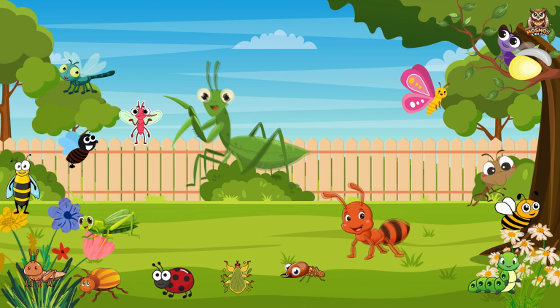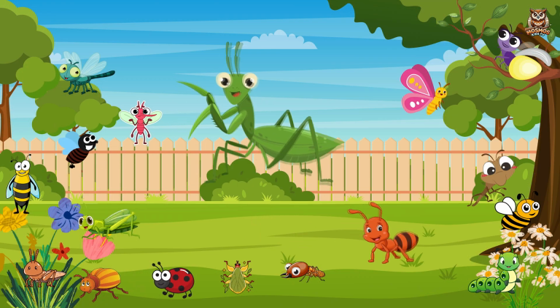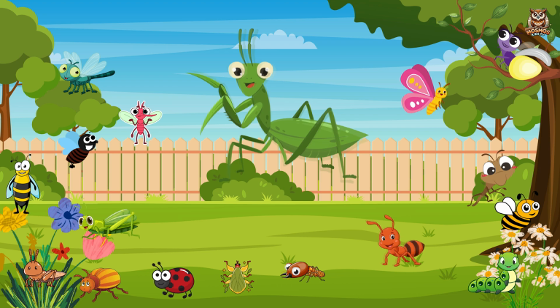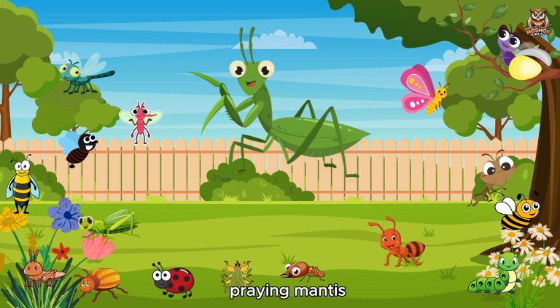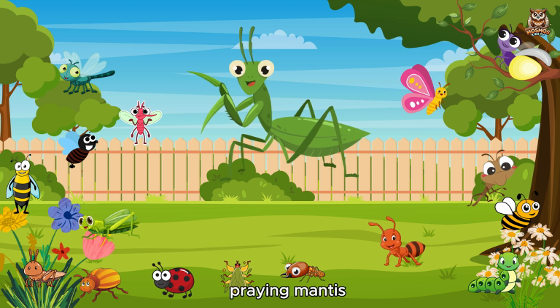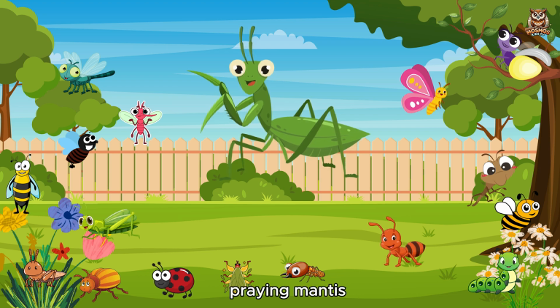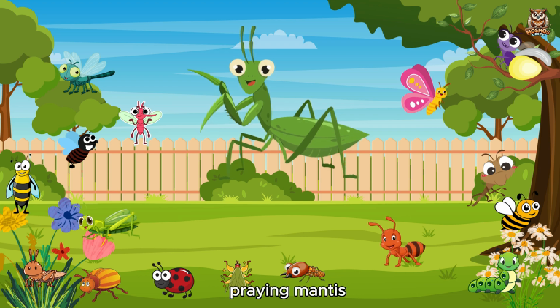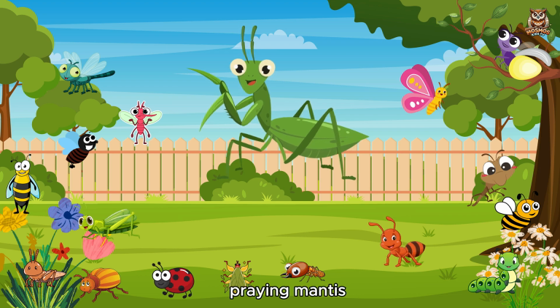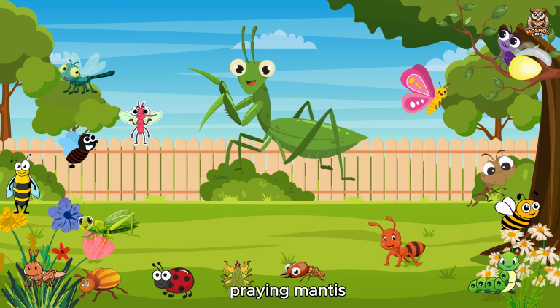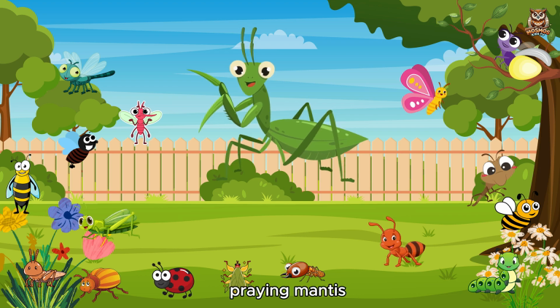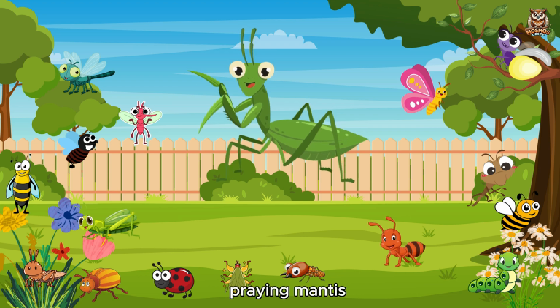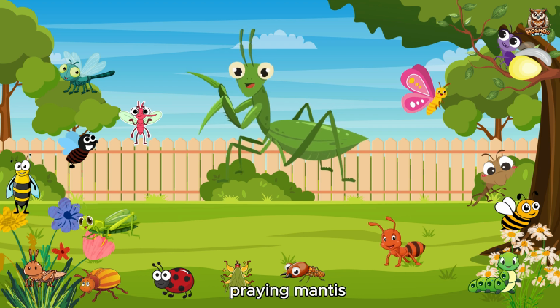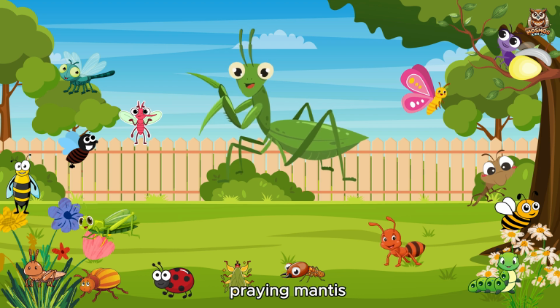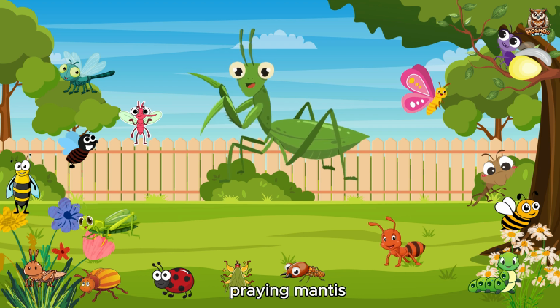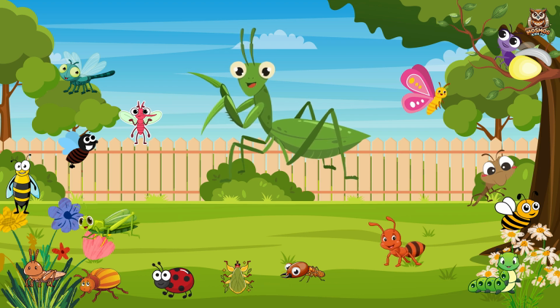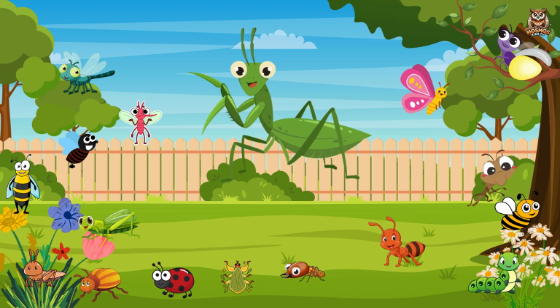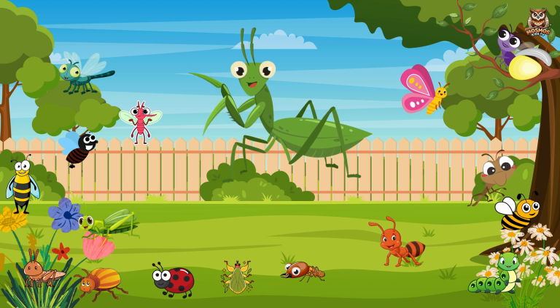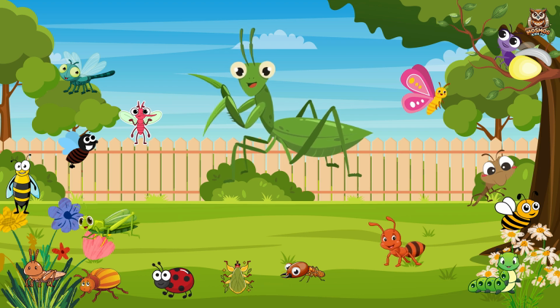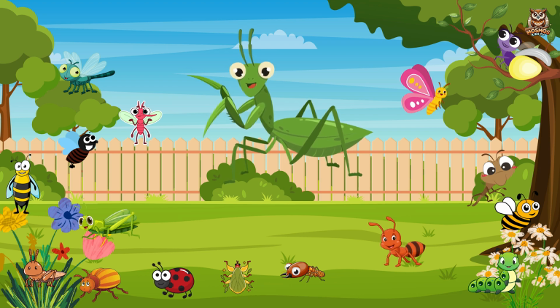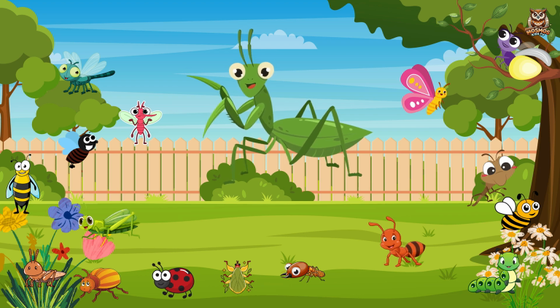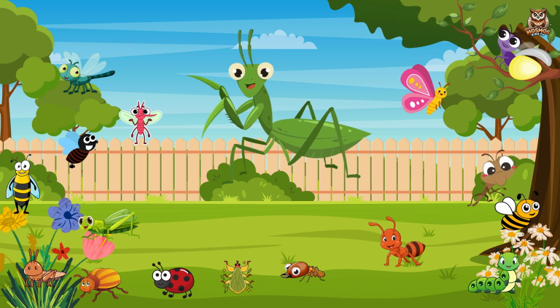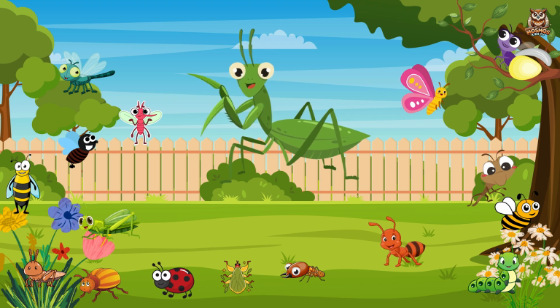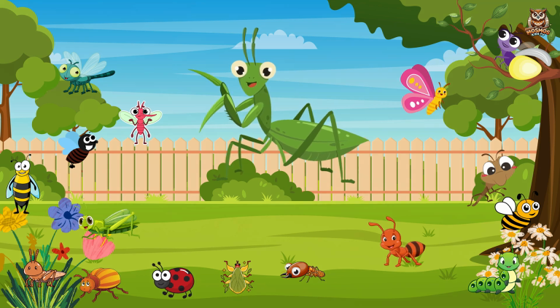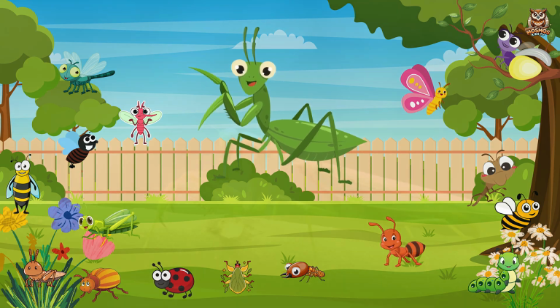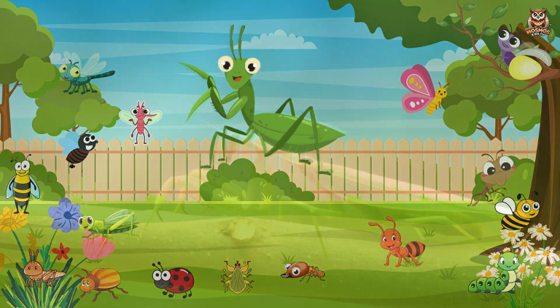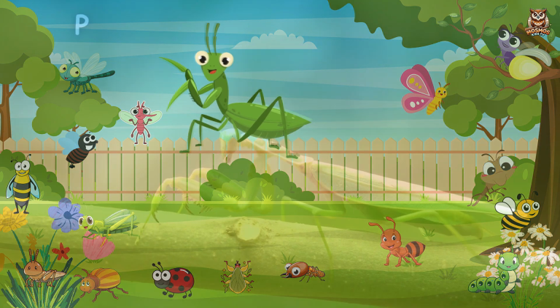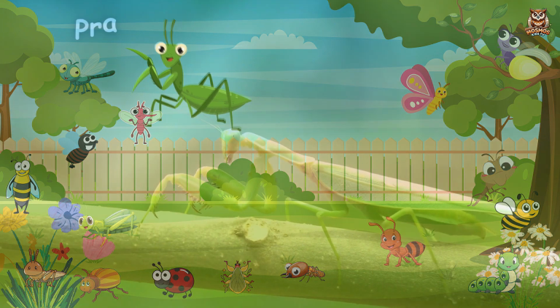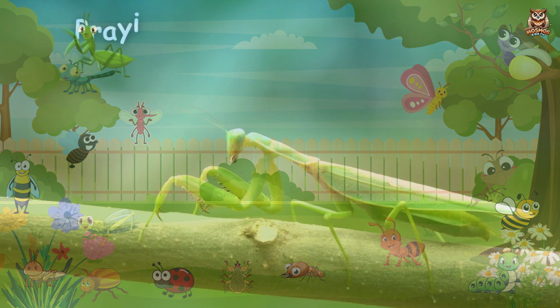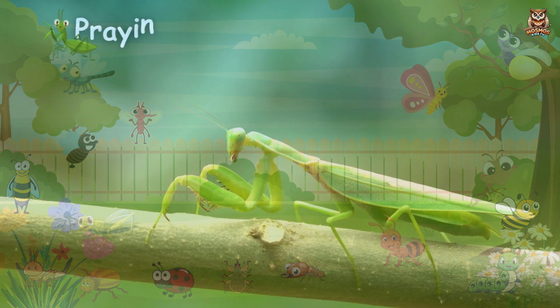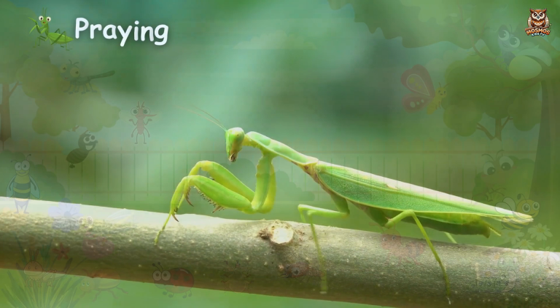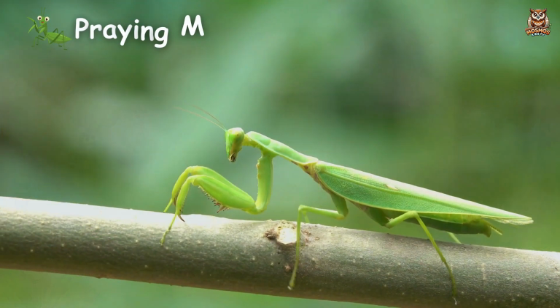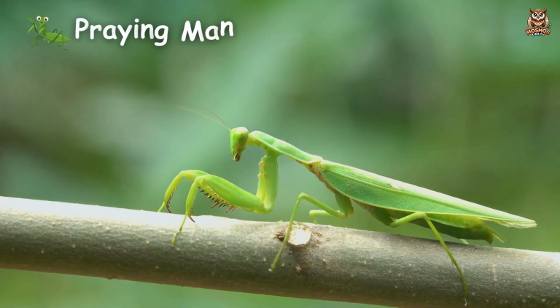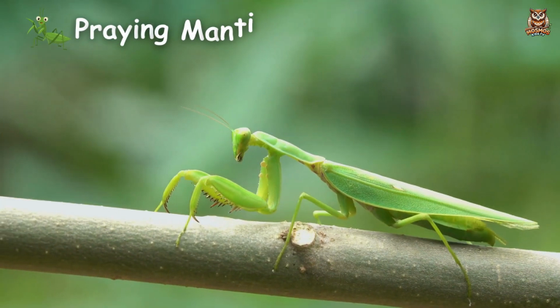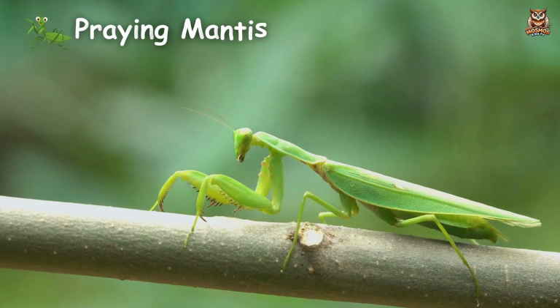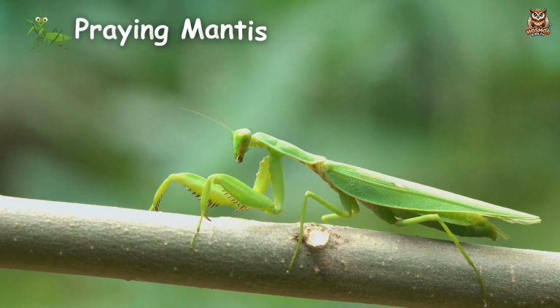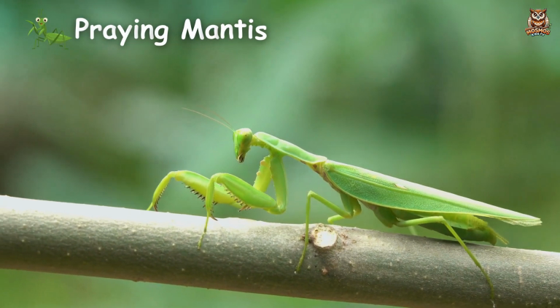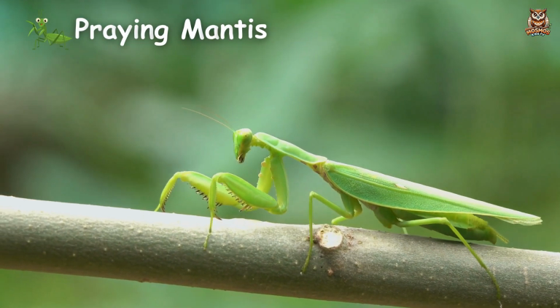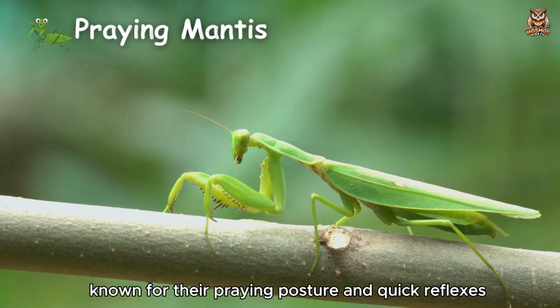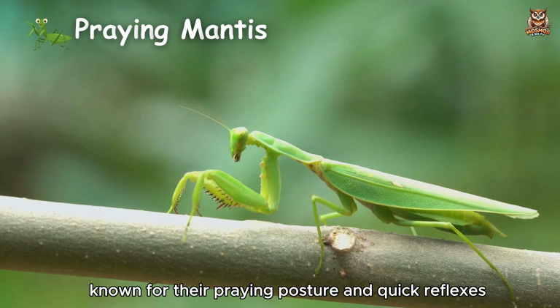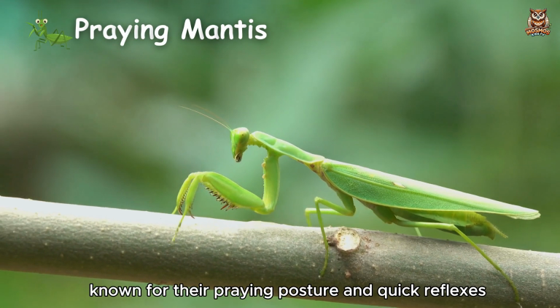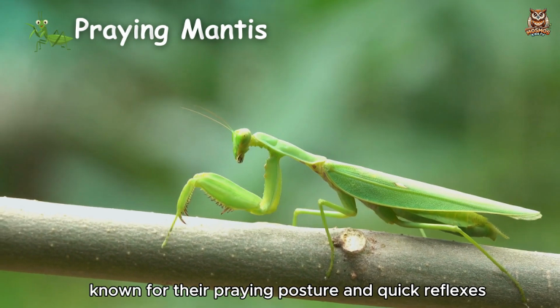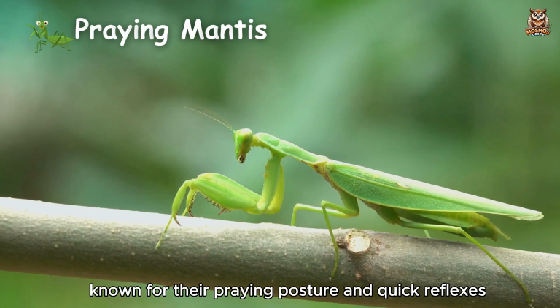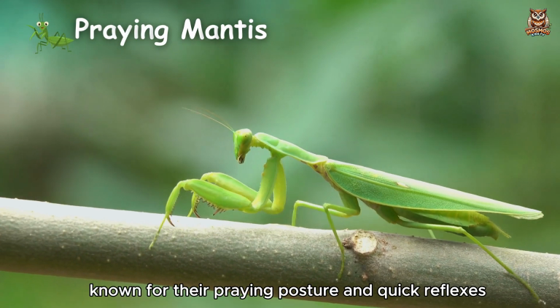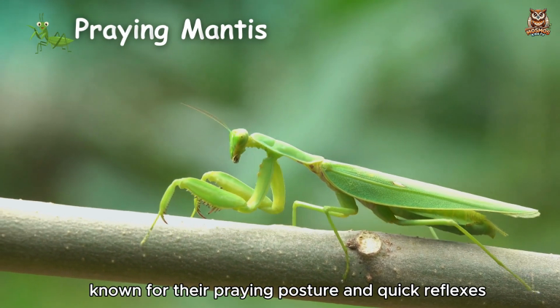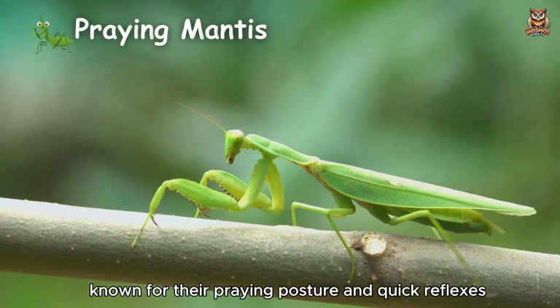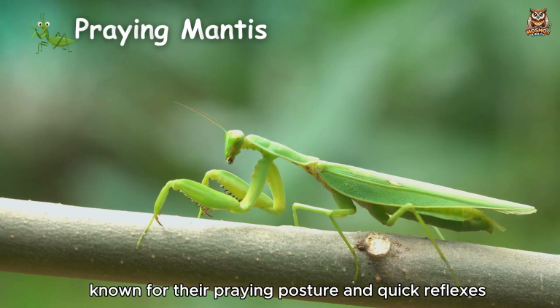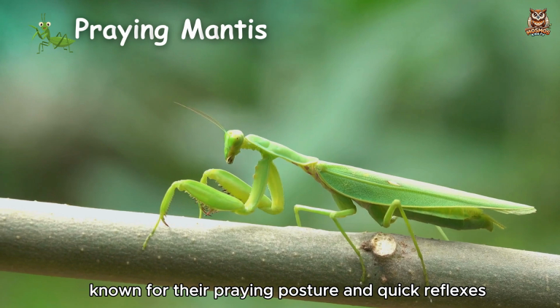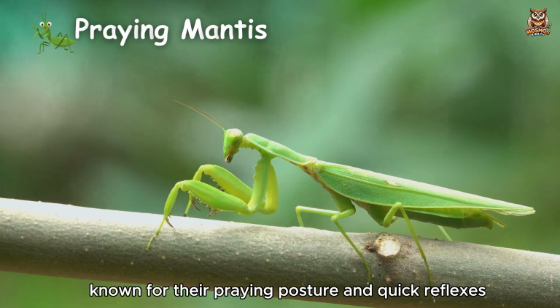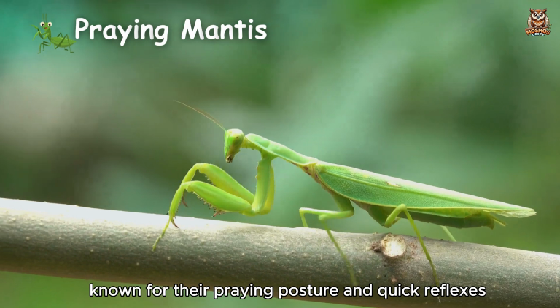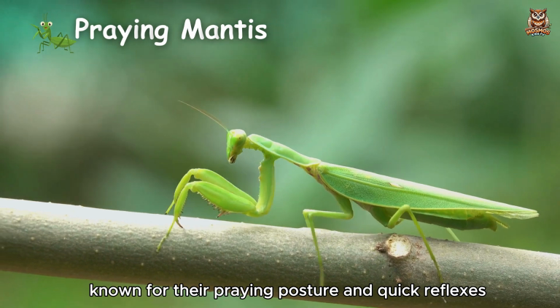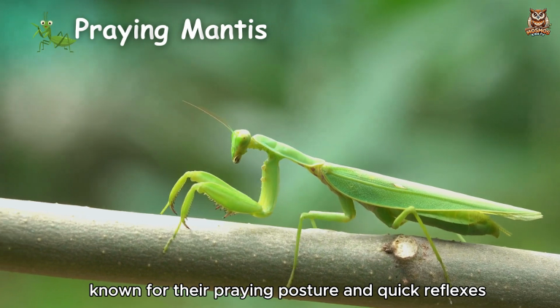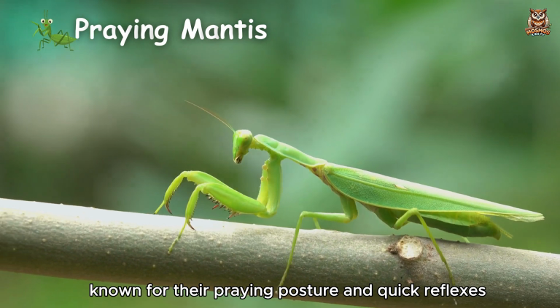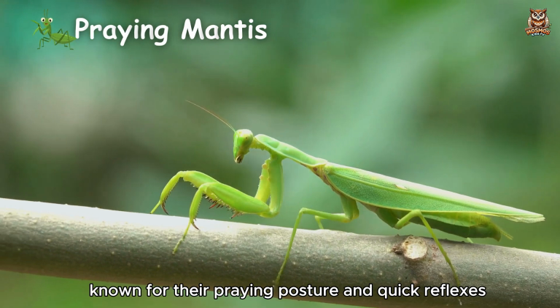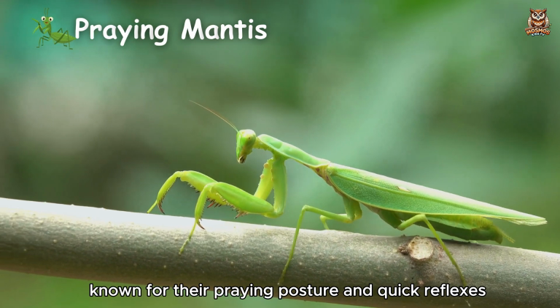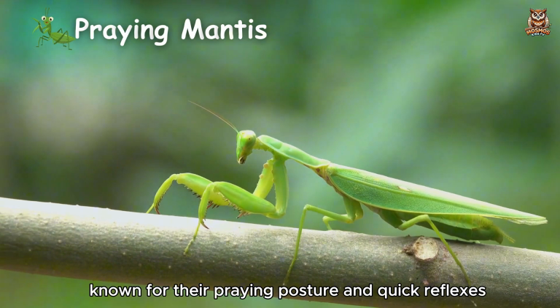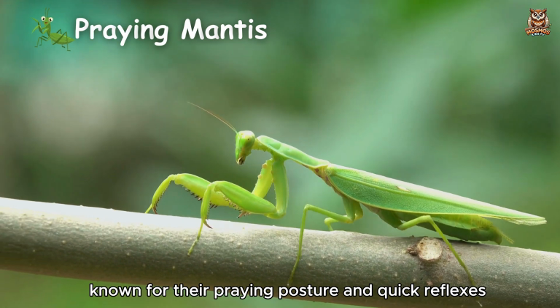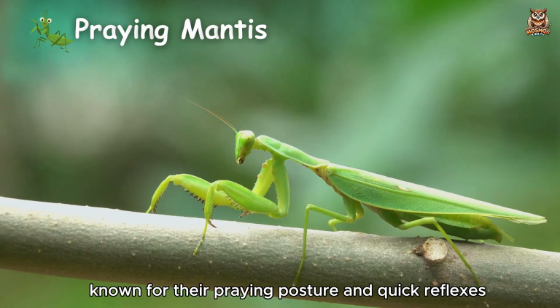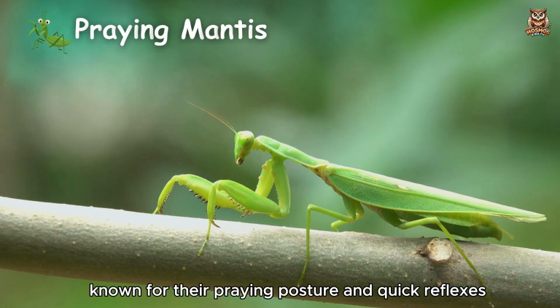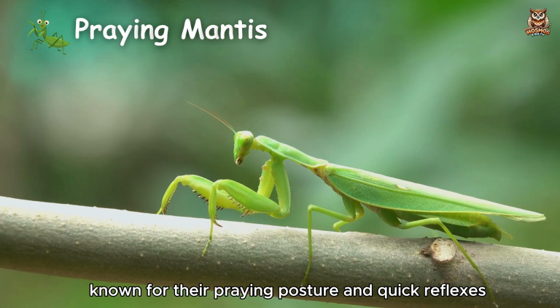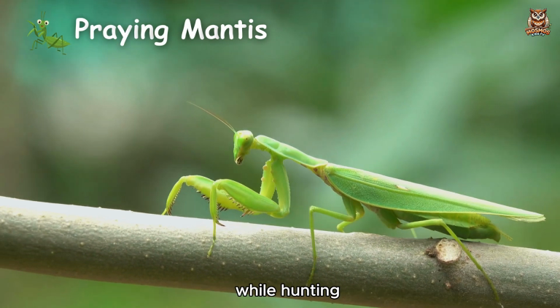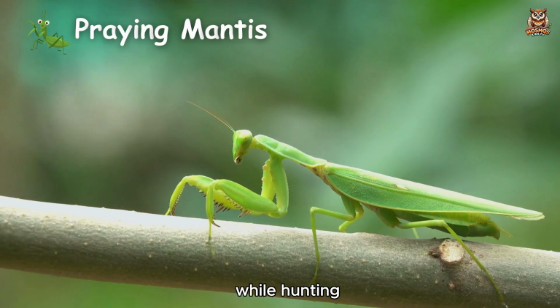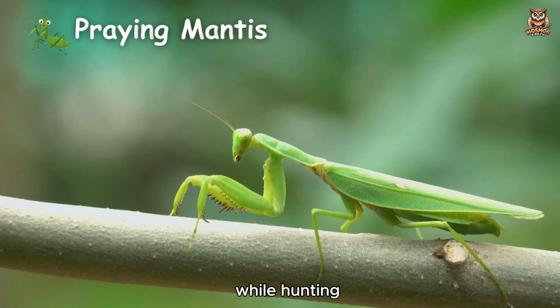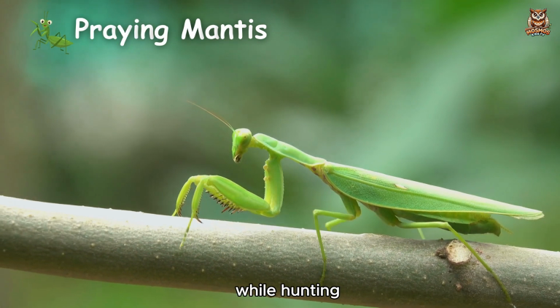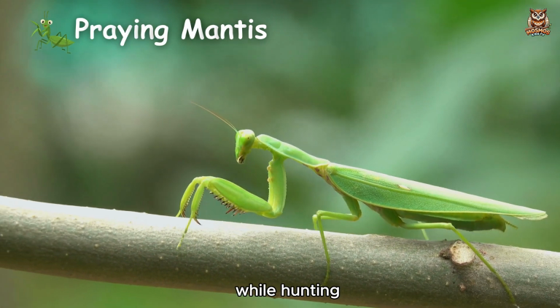Praying Mantis. Known for their praying posture and quick reflexes while hunting.